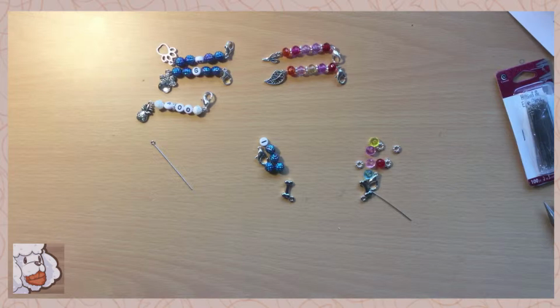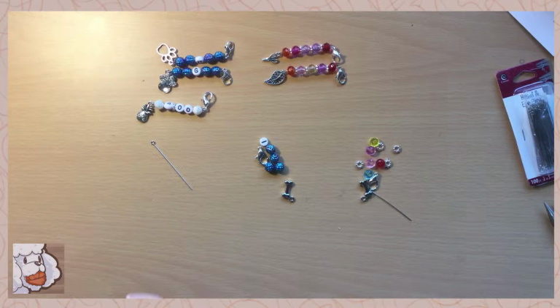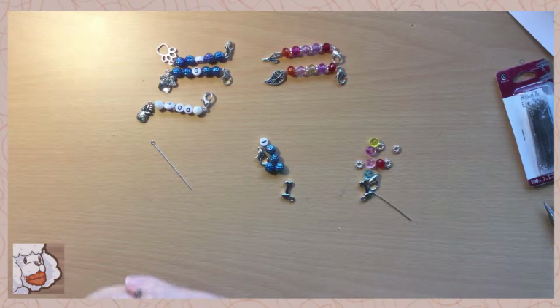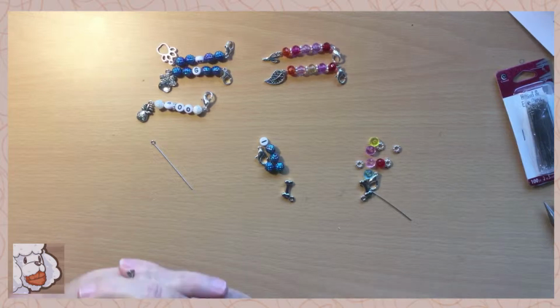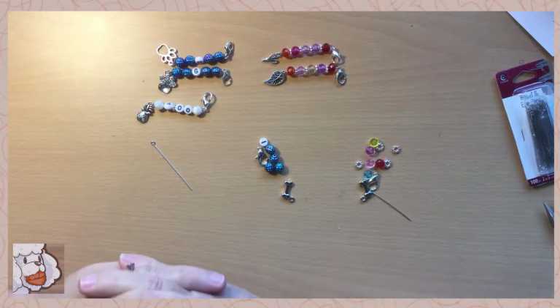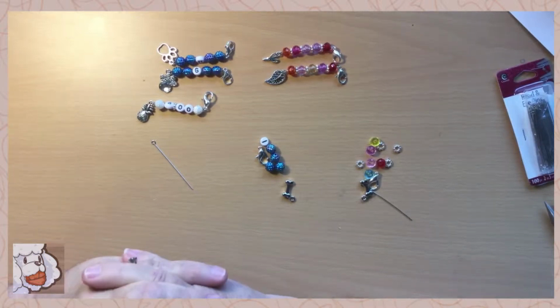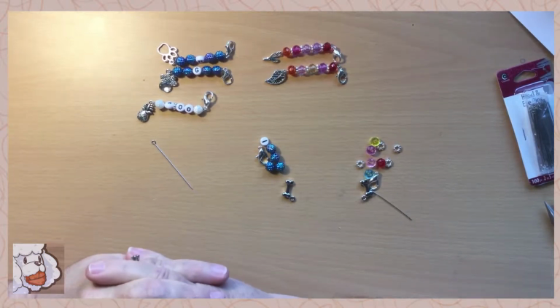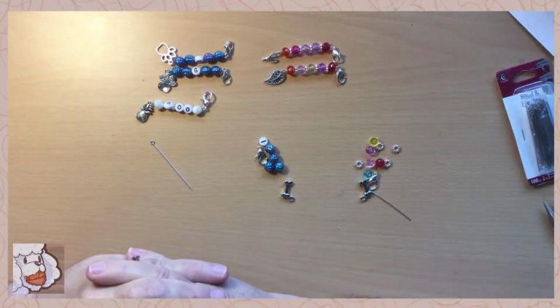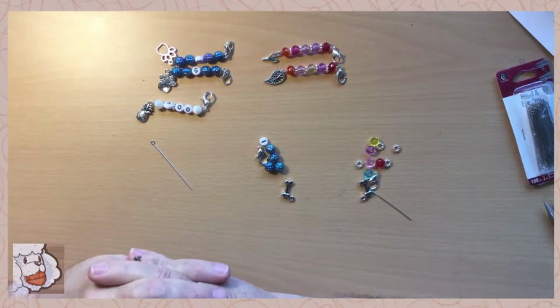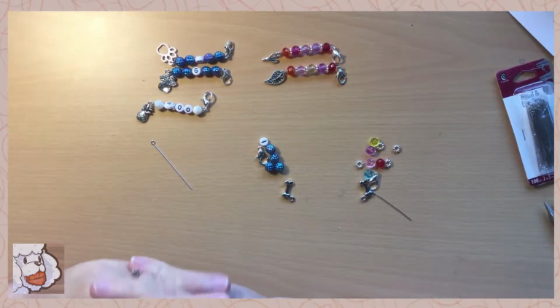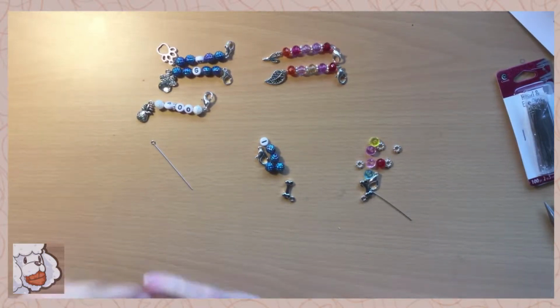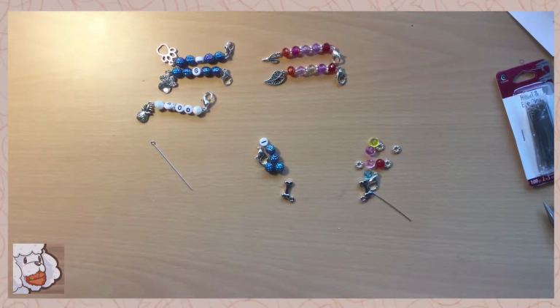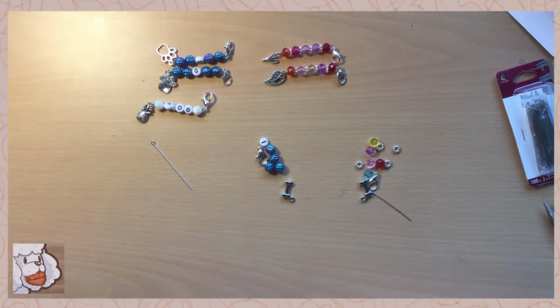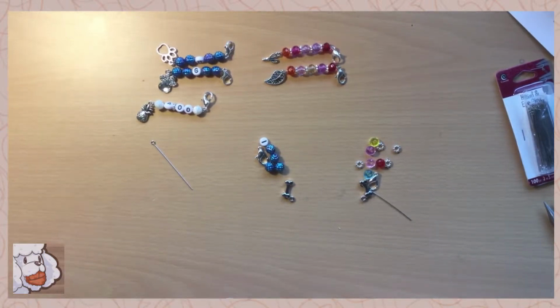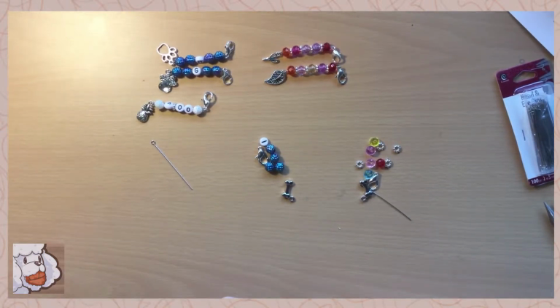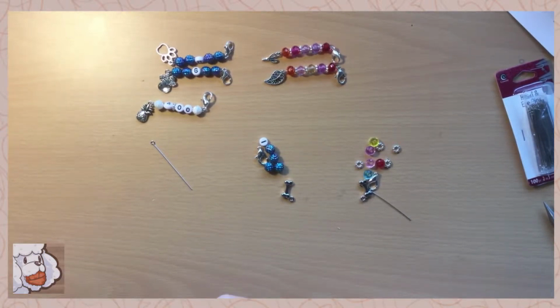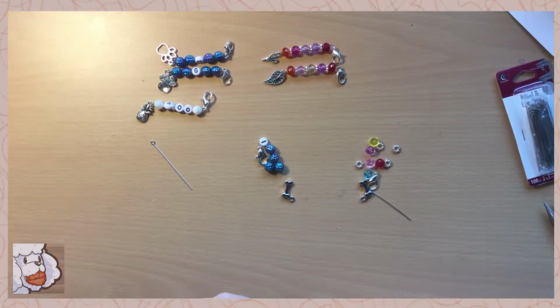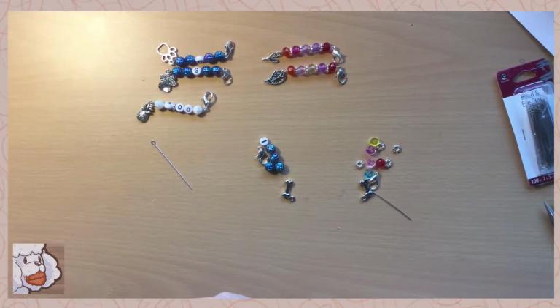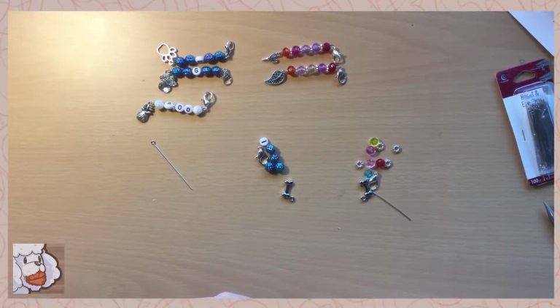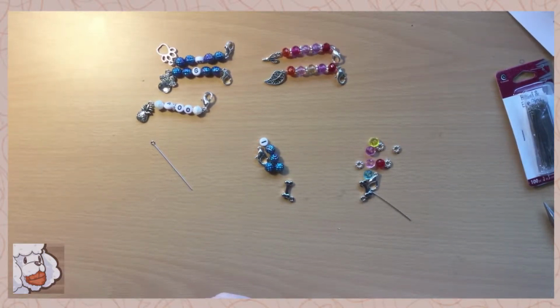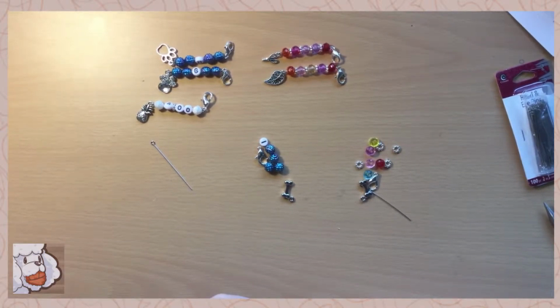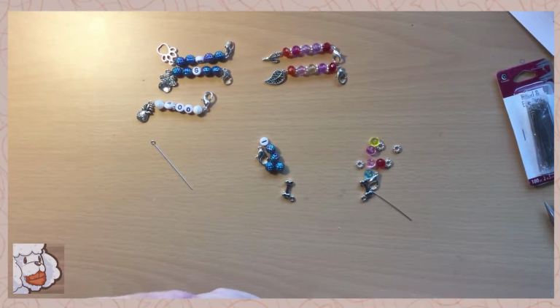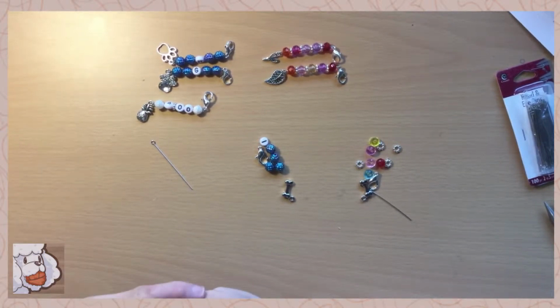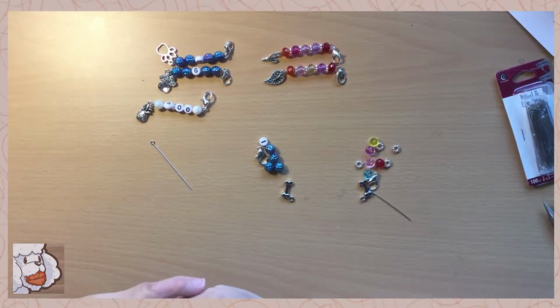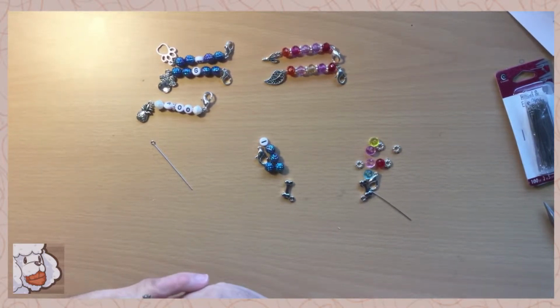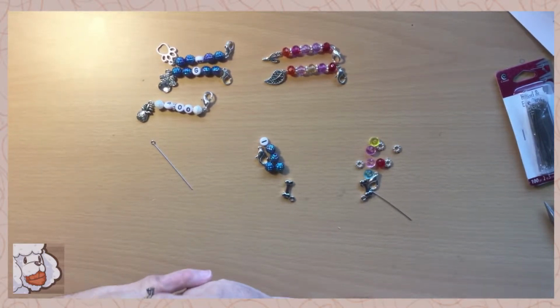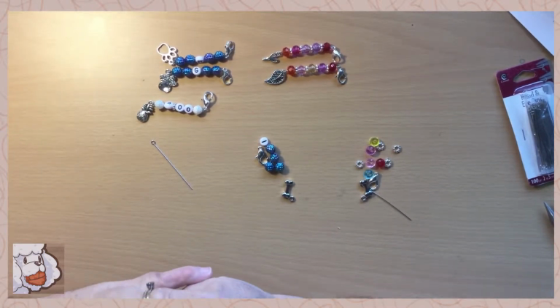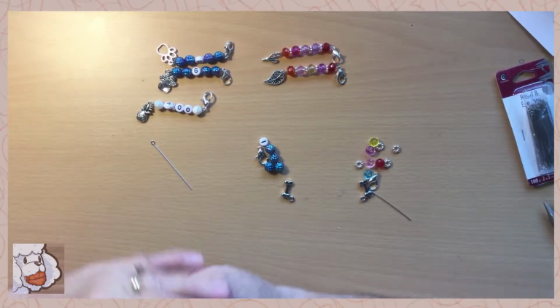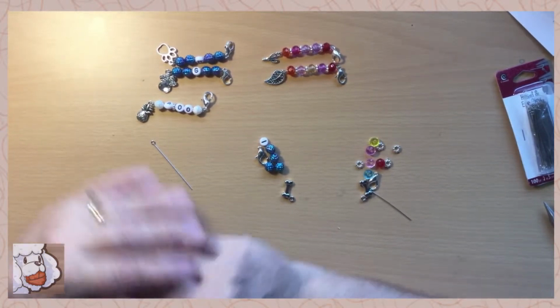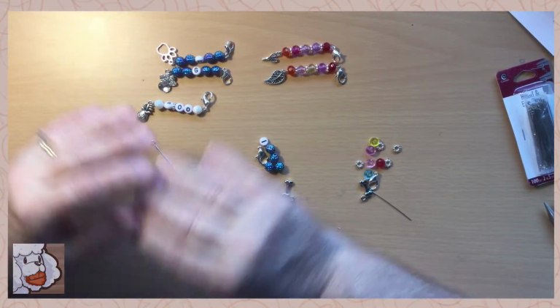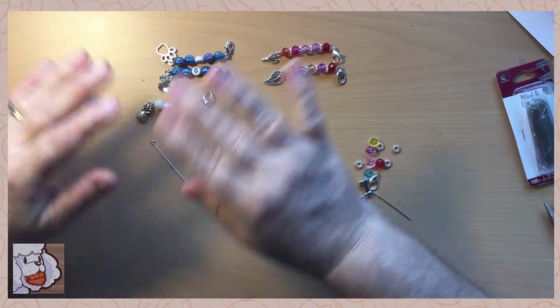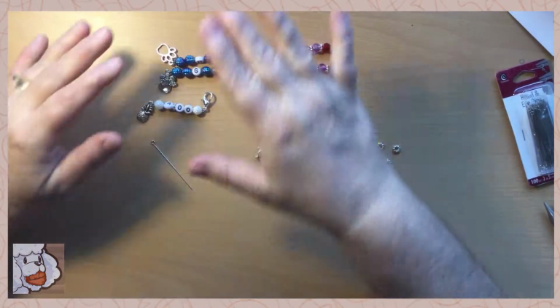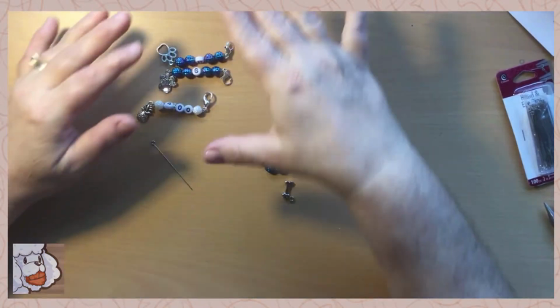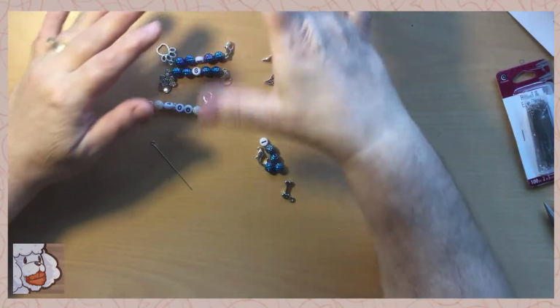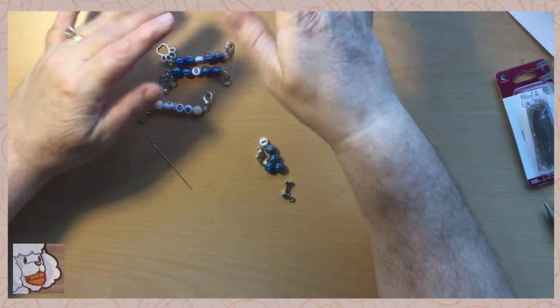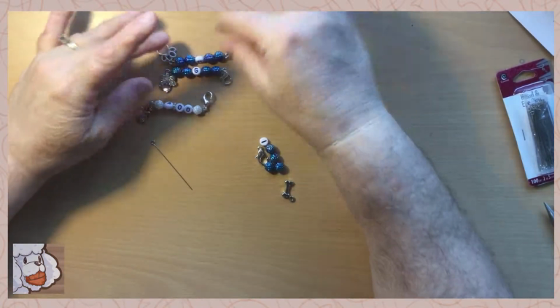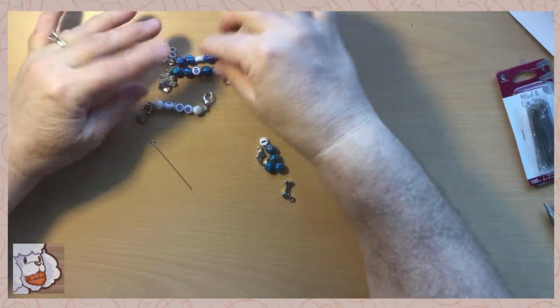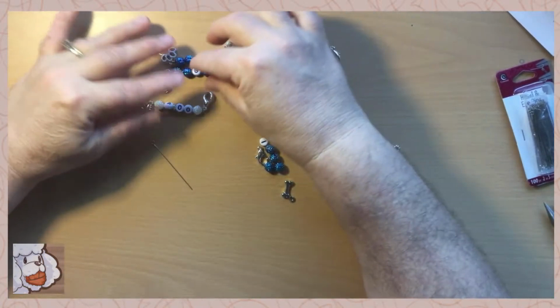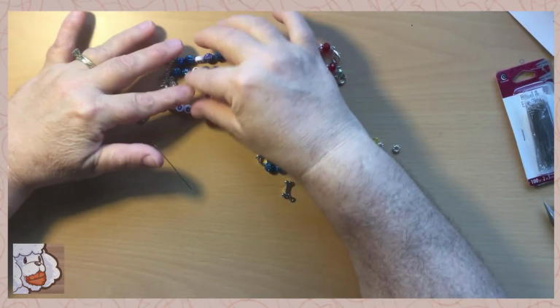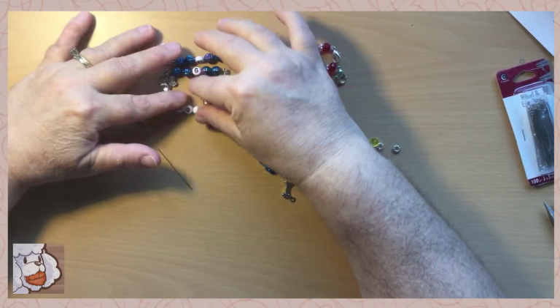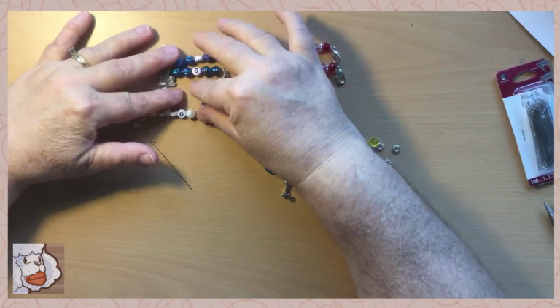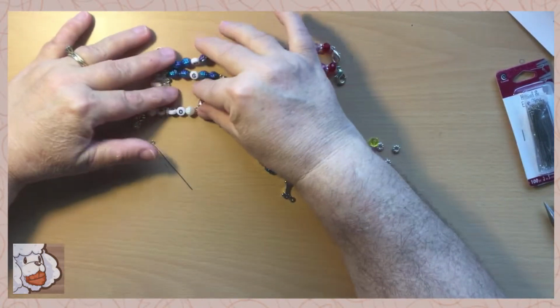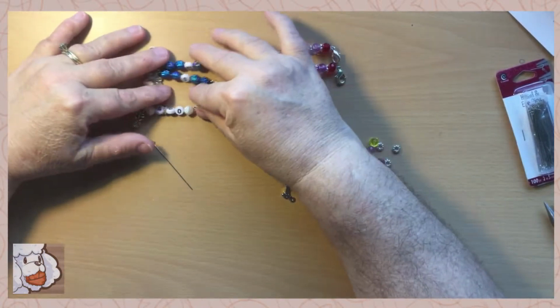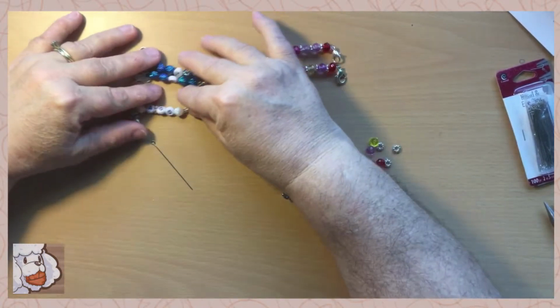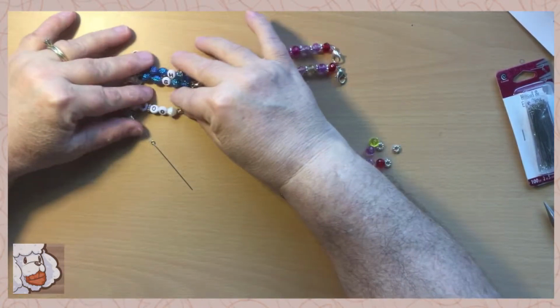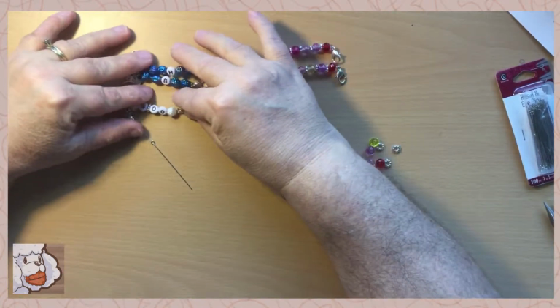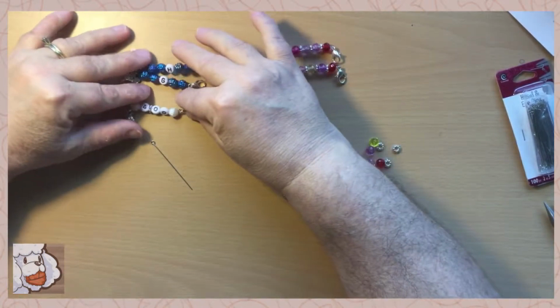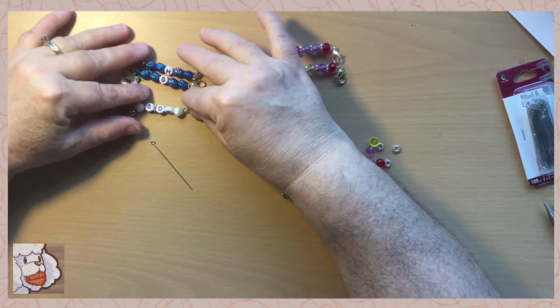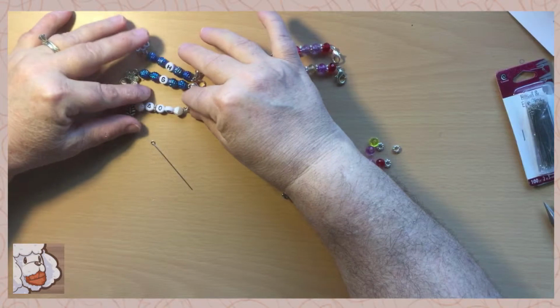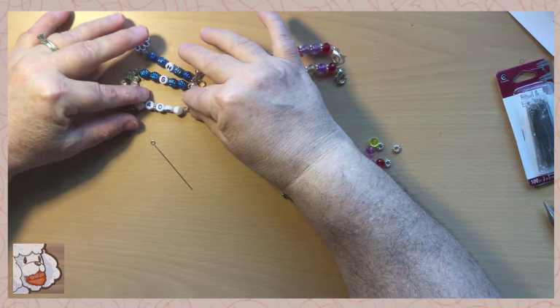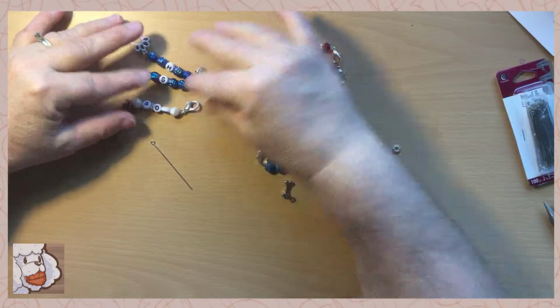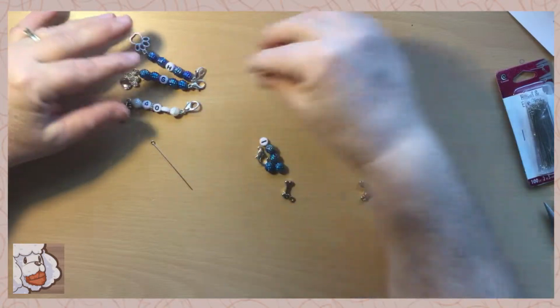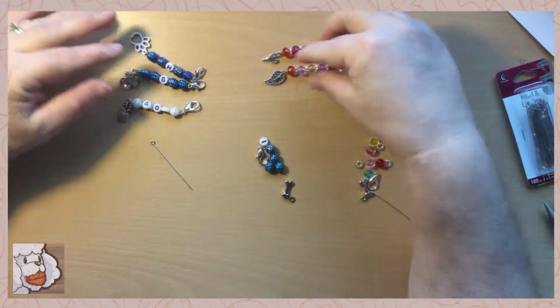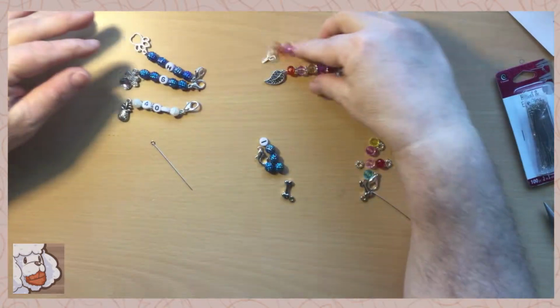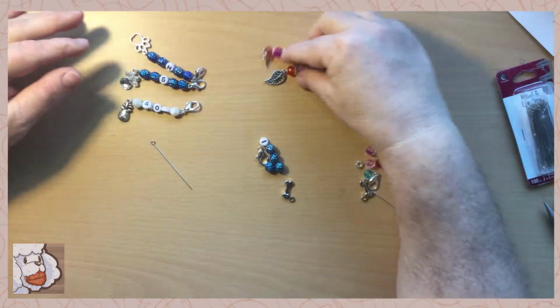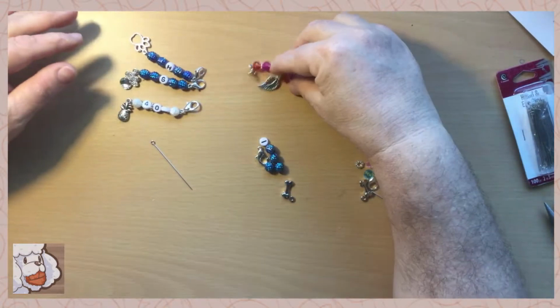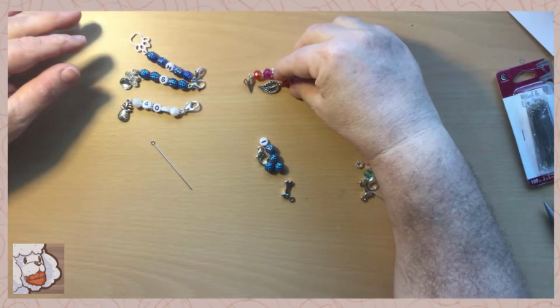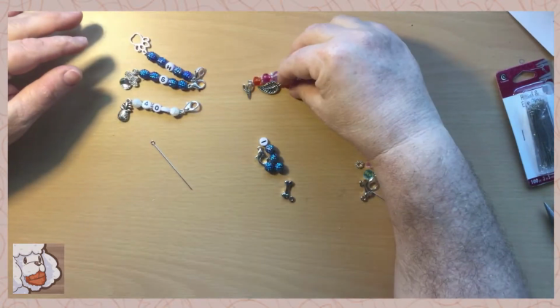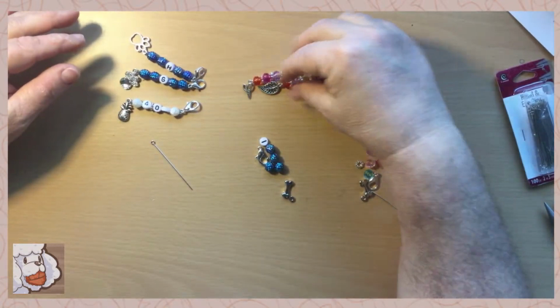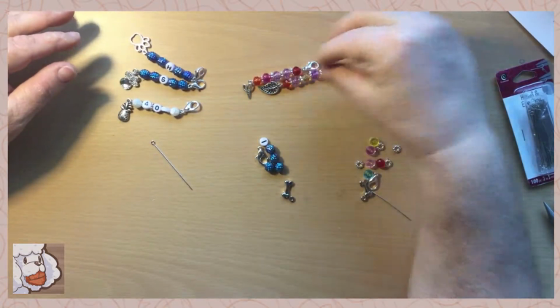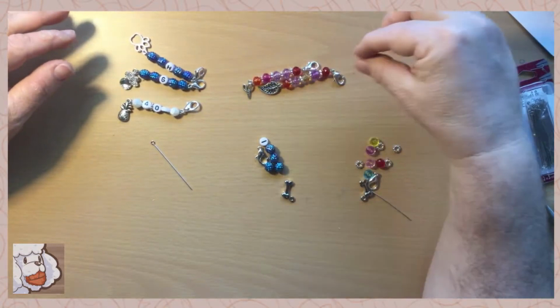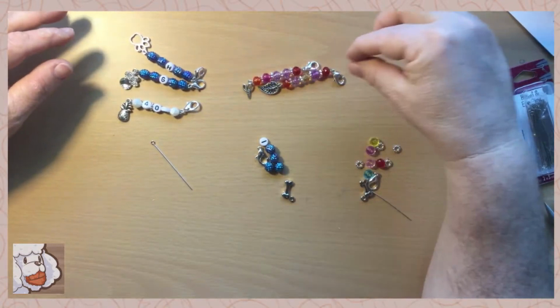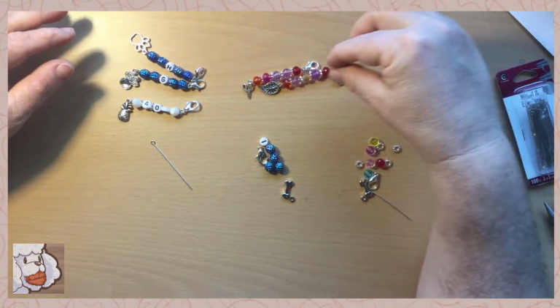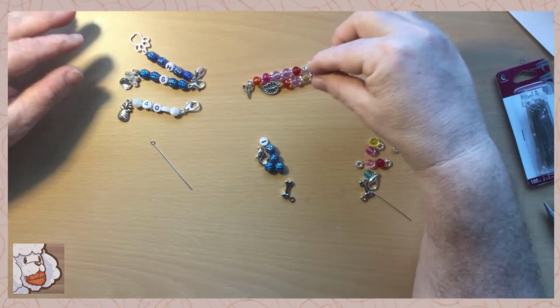Hello everyone, this is Karen and today I'd just like to show you how I make my stitch holders and my stitch markers.